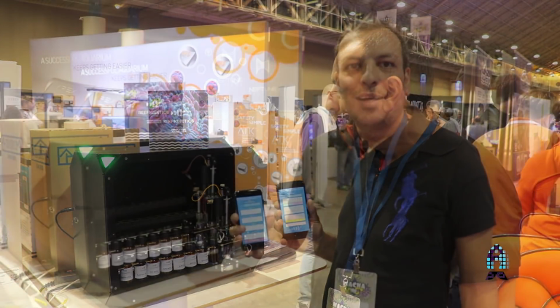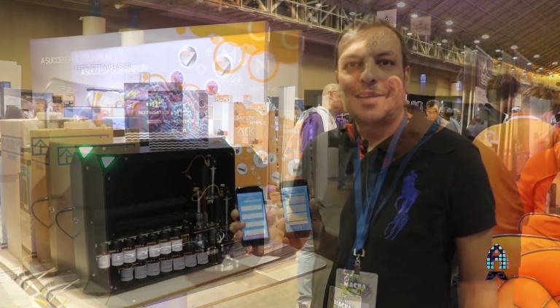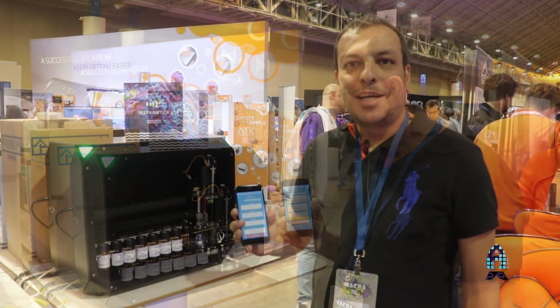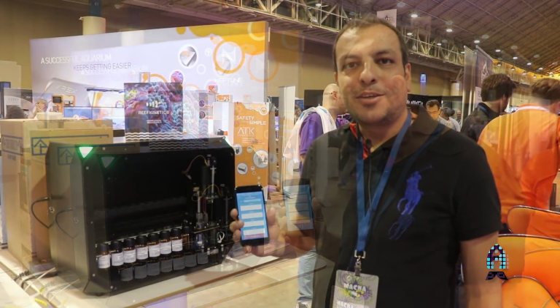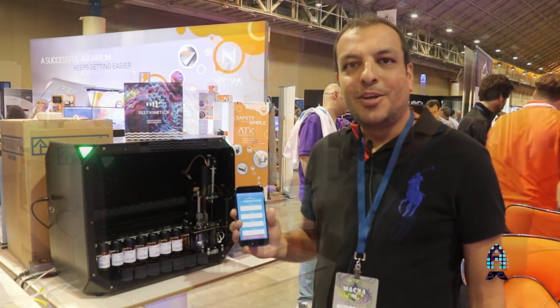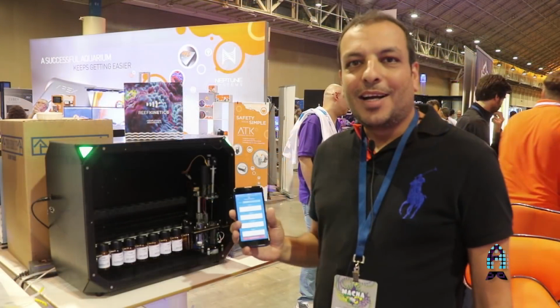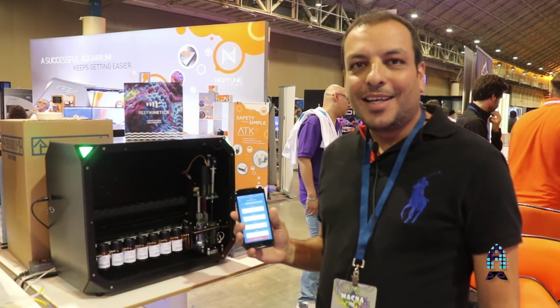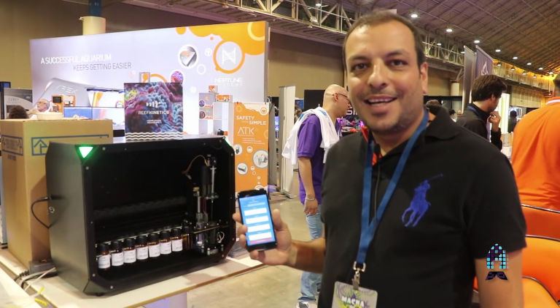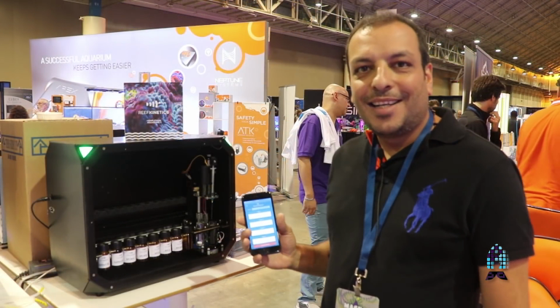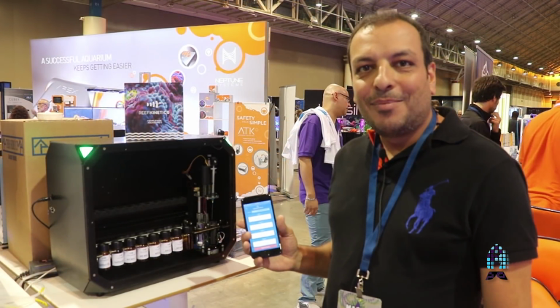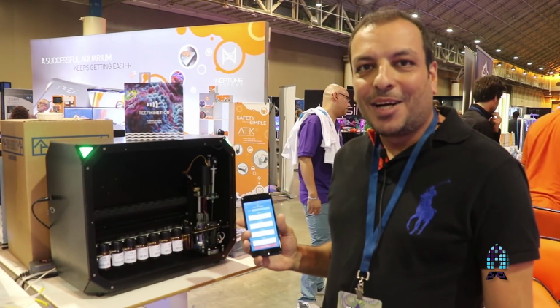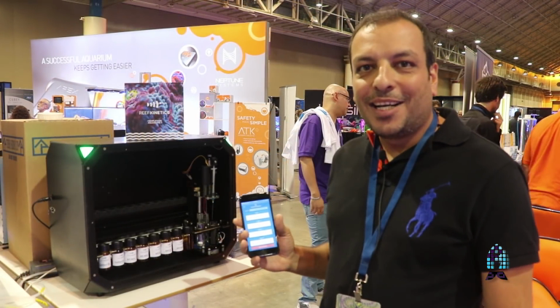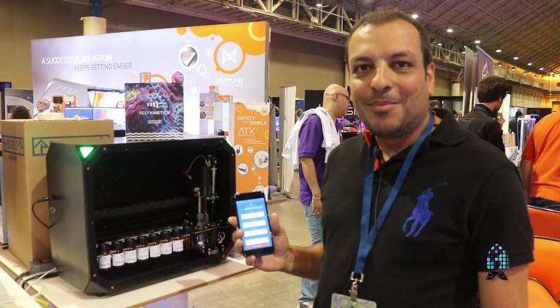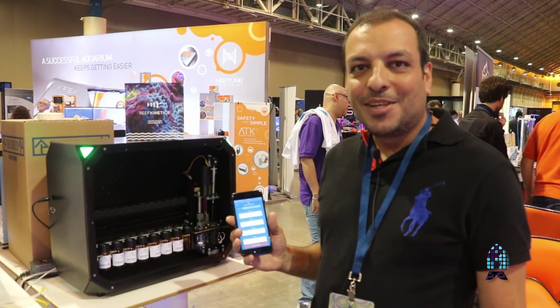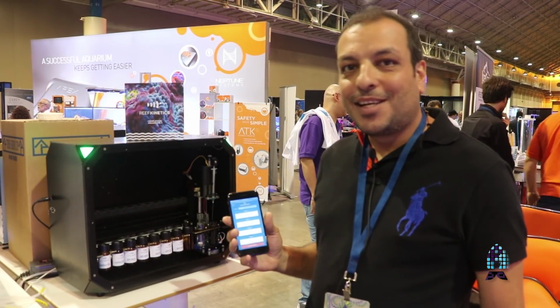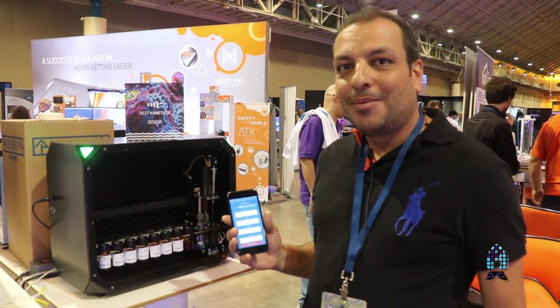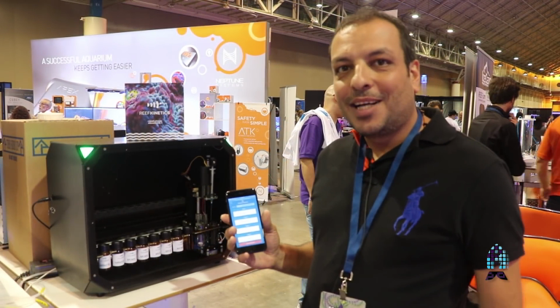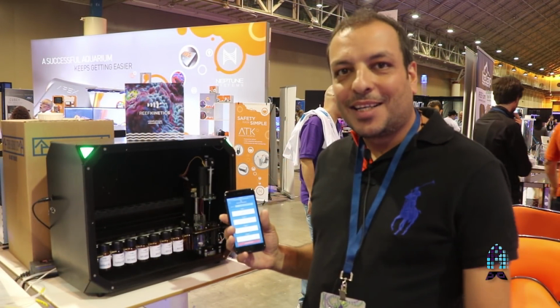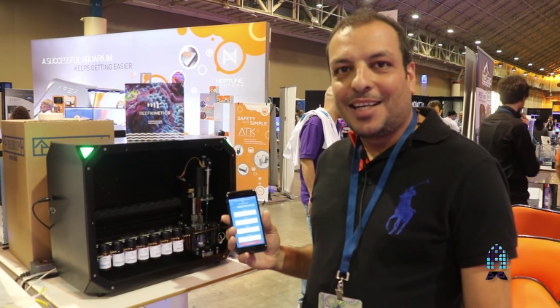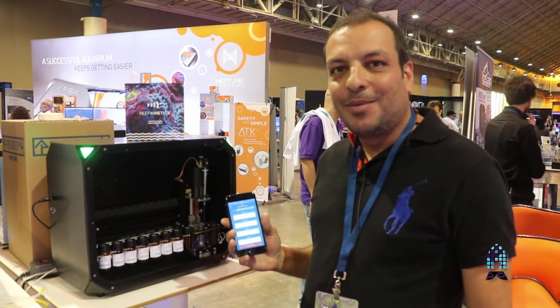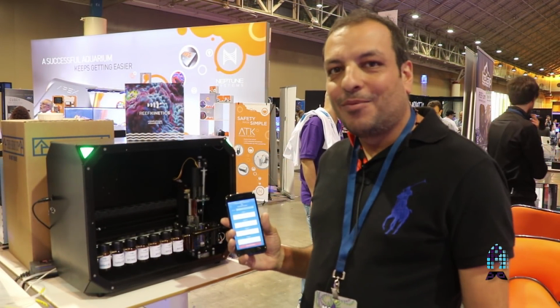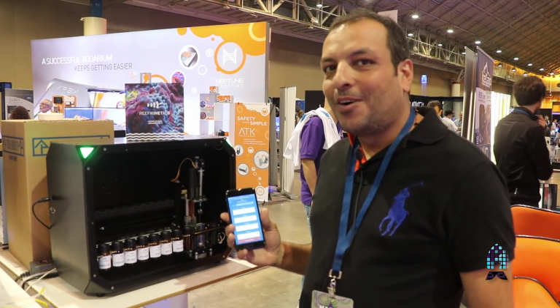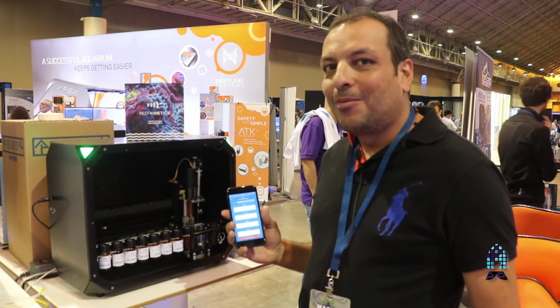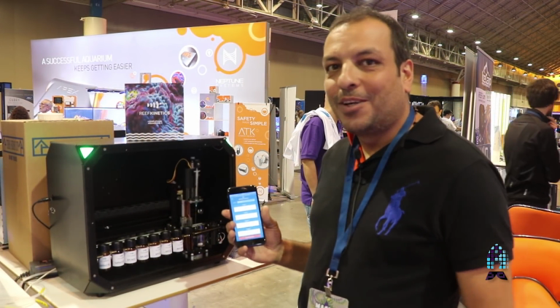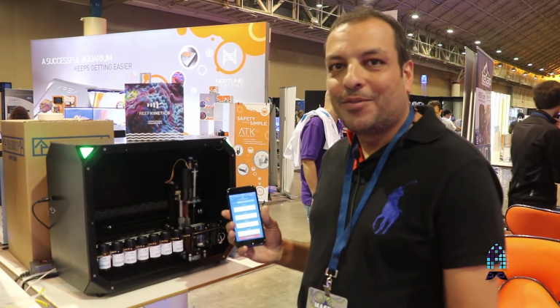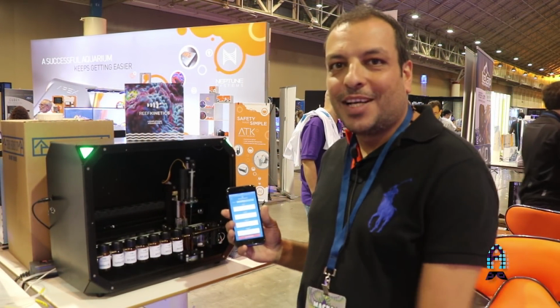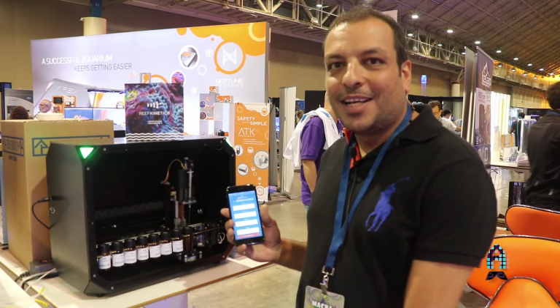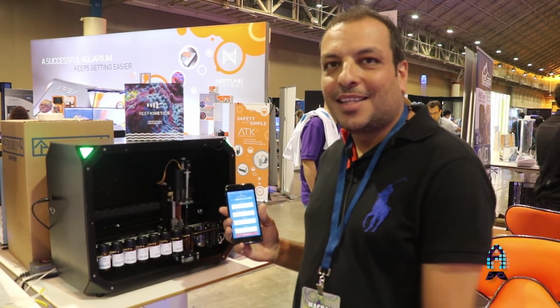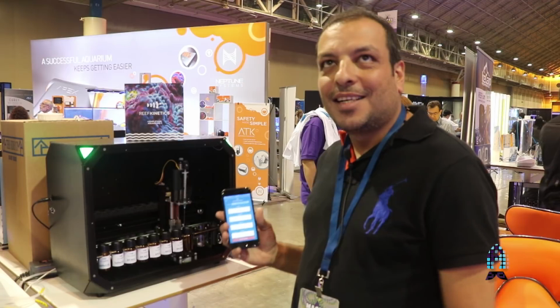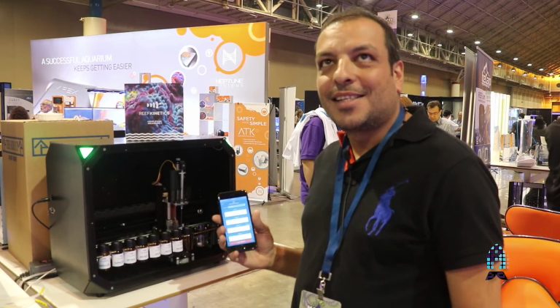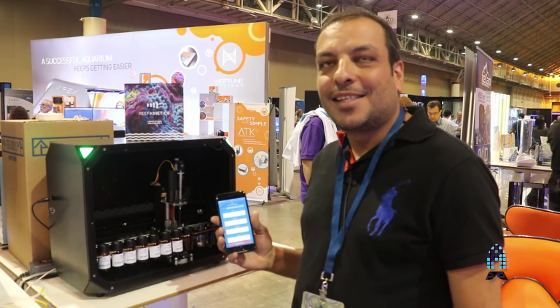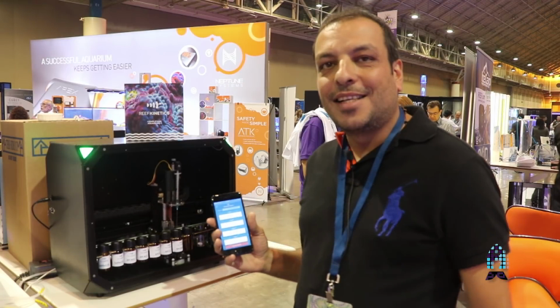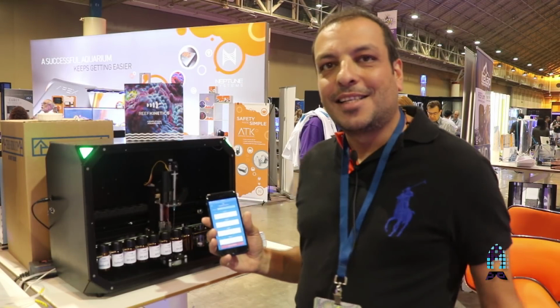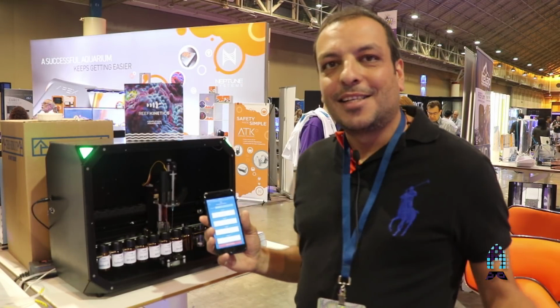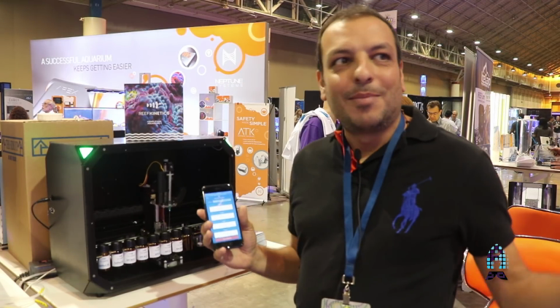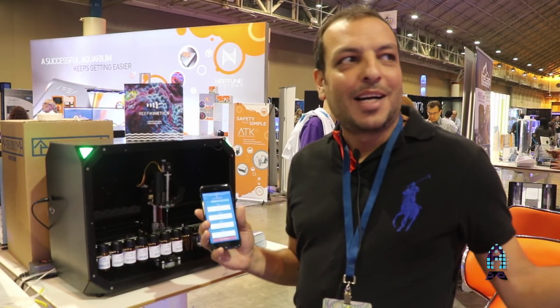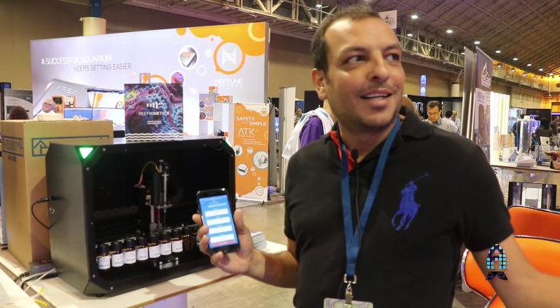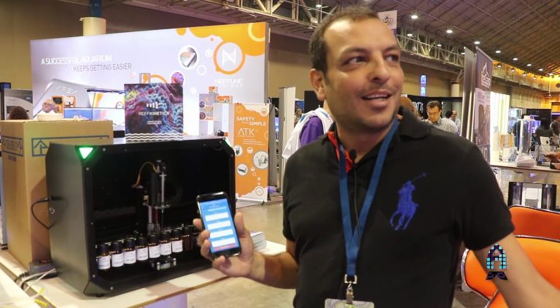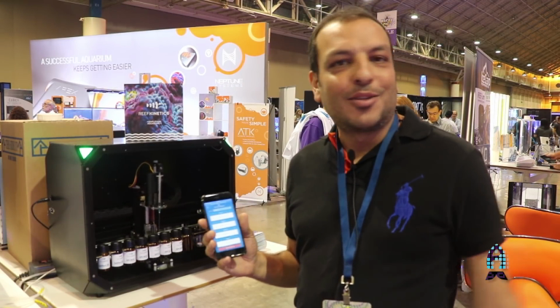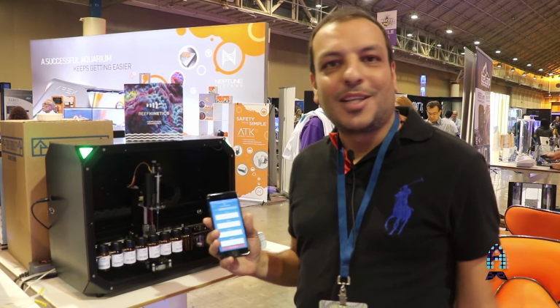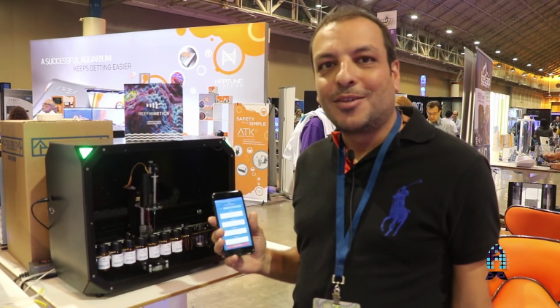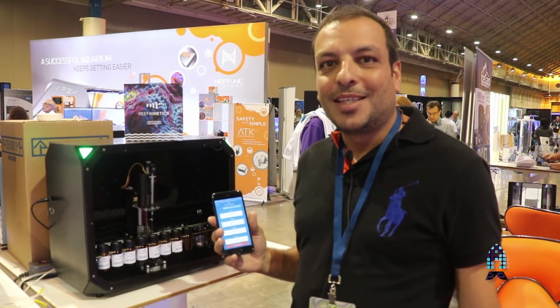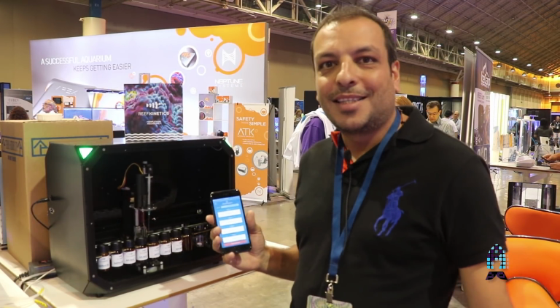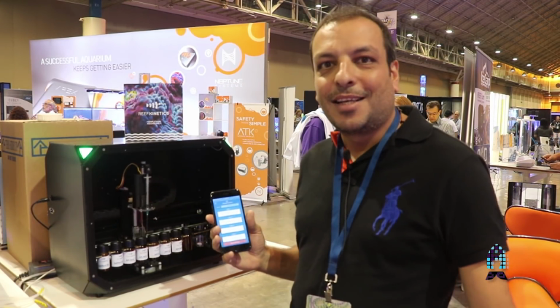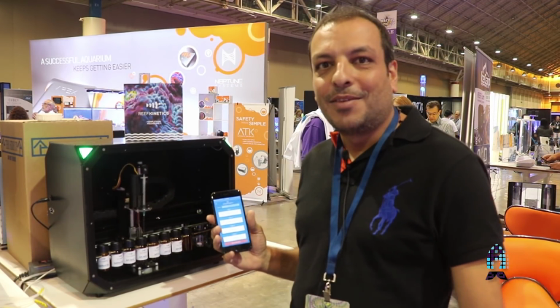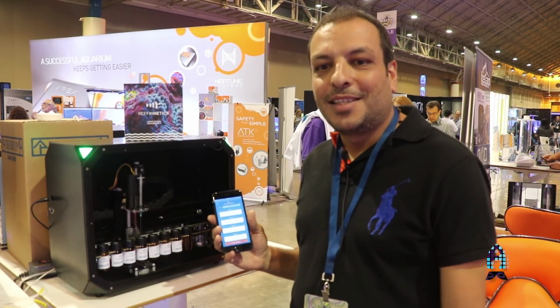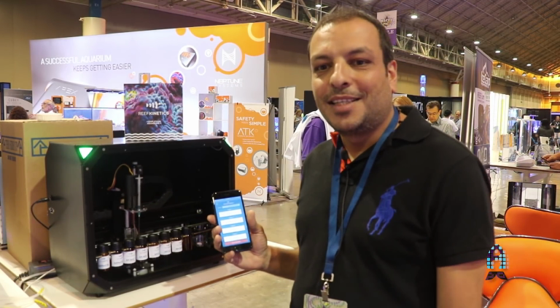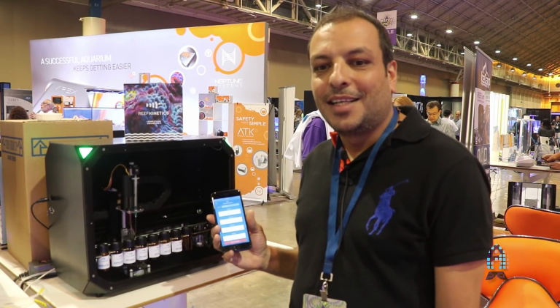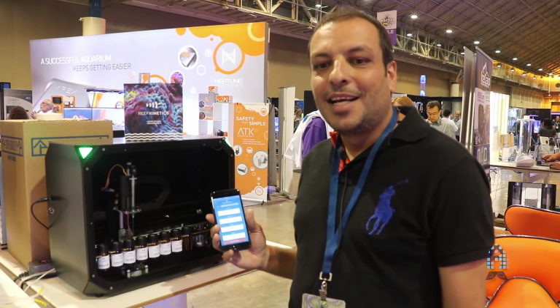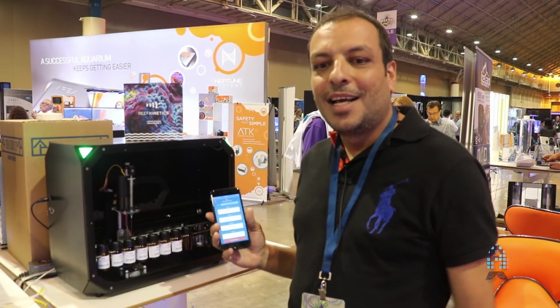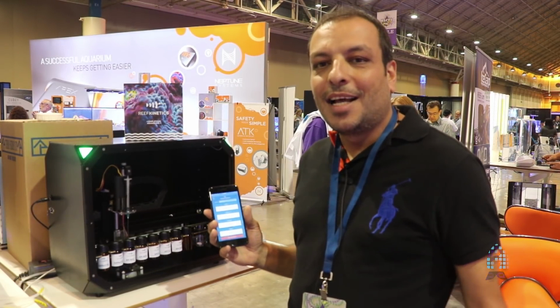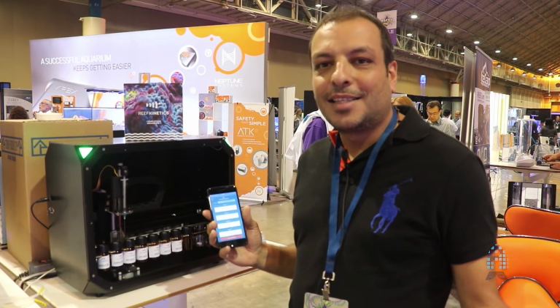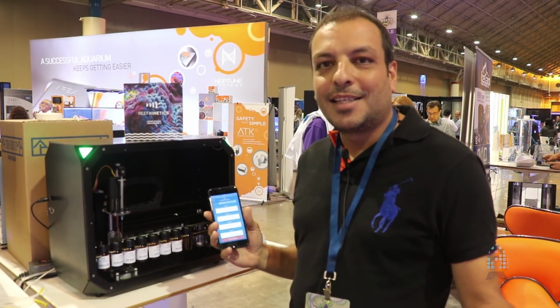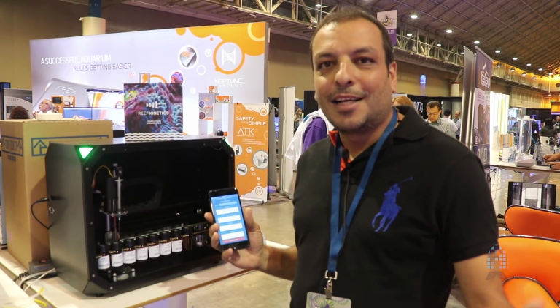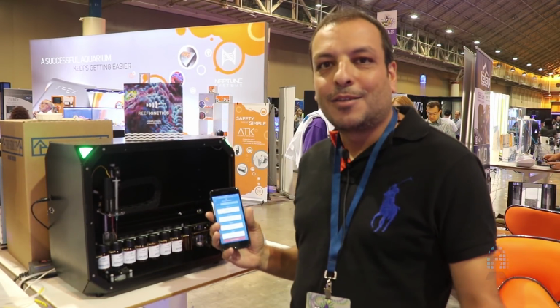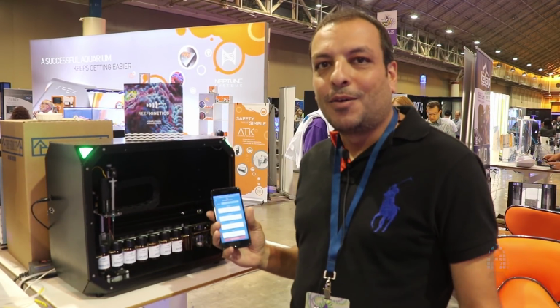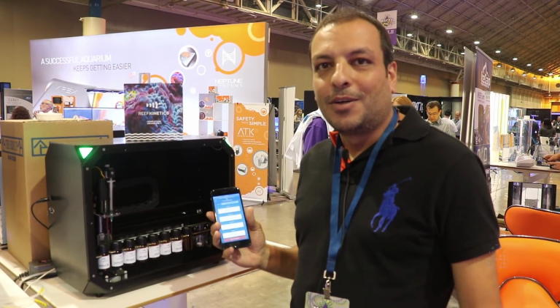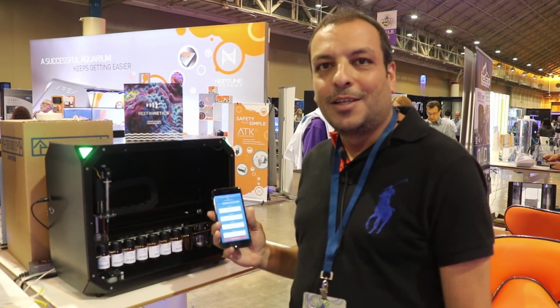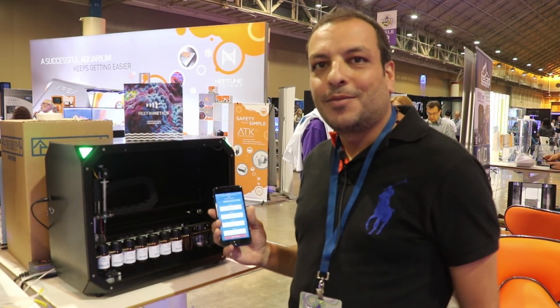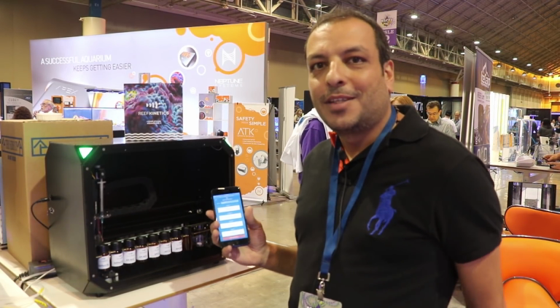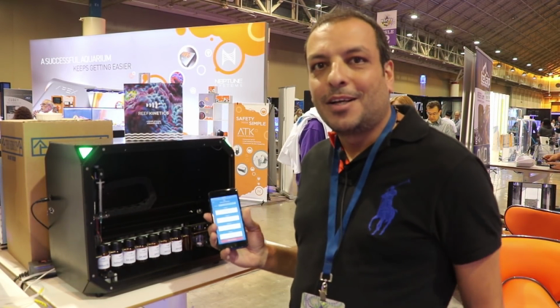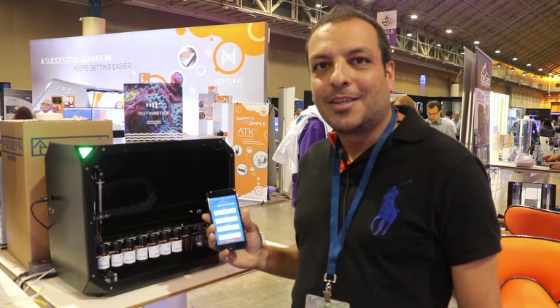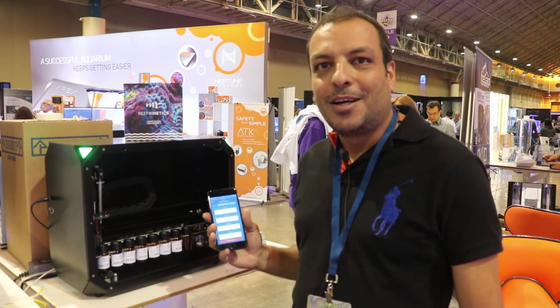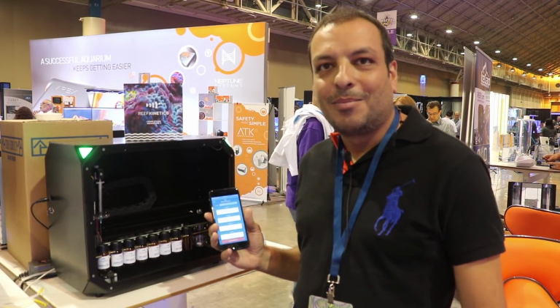Thank you again. My name is Rabia Karim from Reef Kinetics. This is Makna 2017 and thanks to Reefs.com.